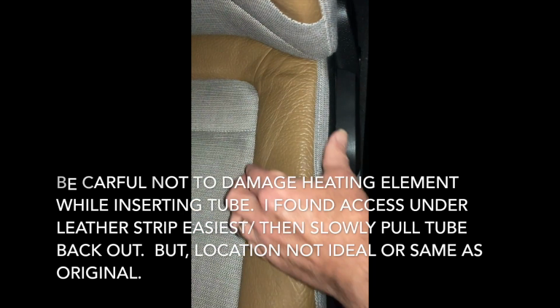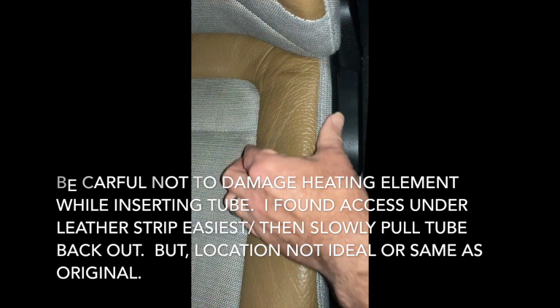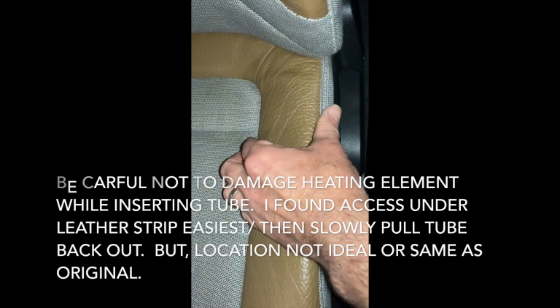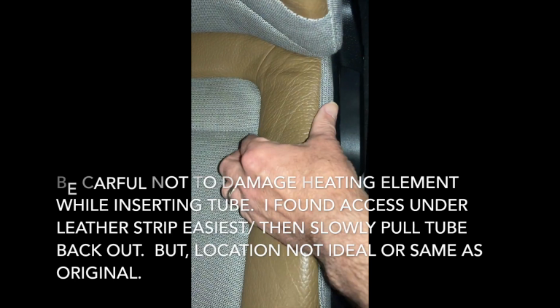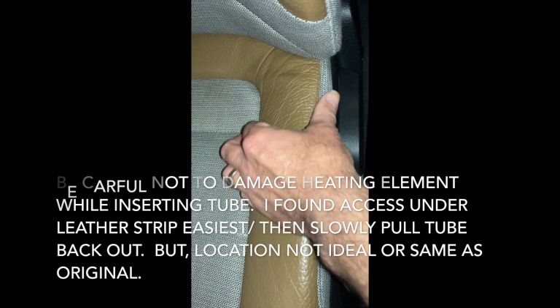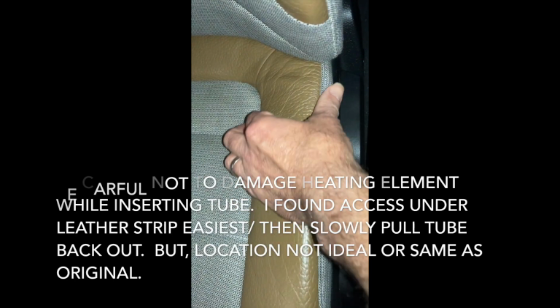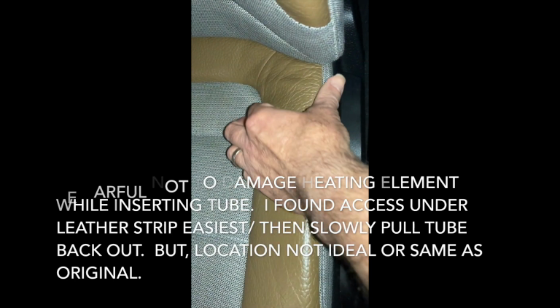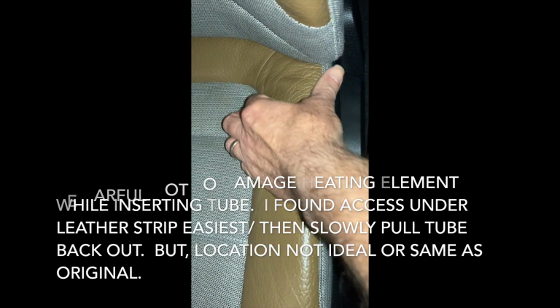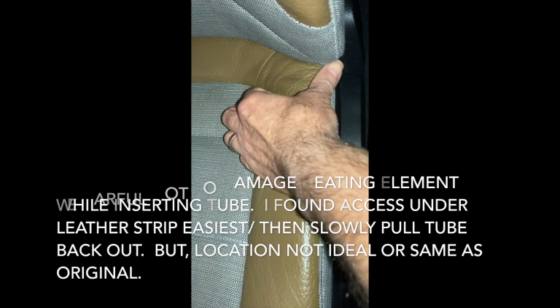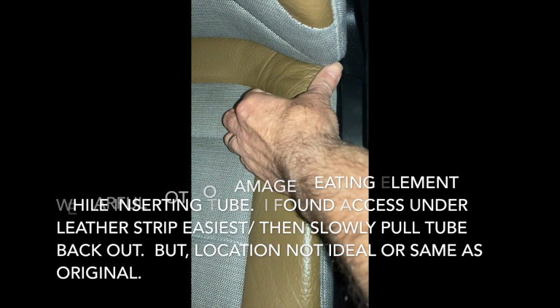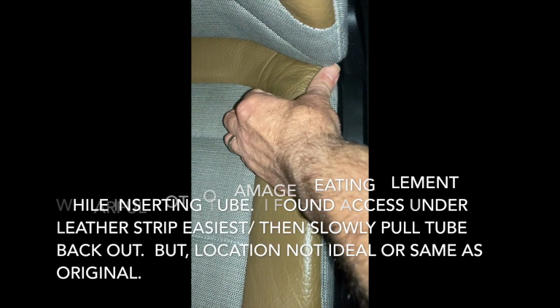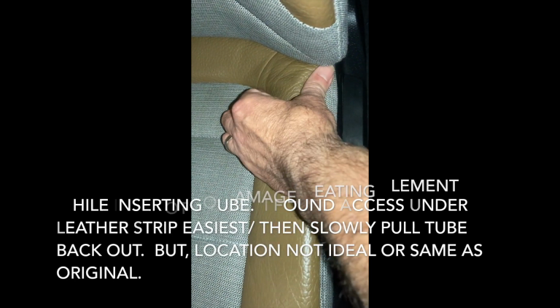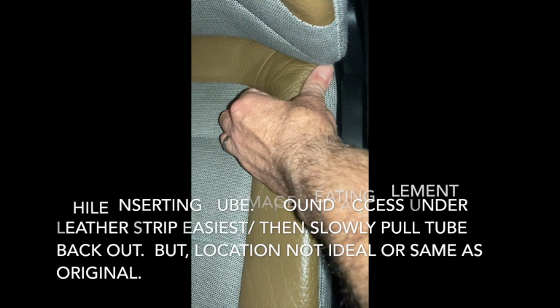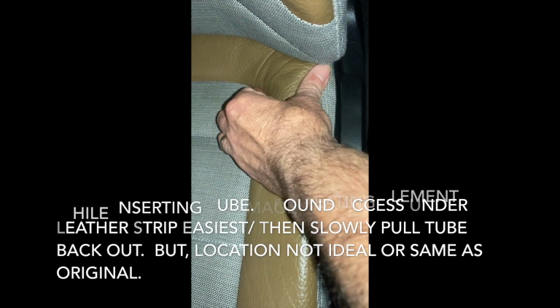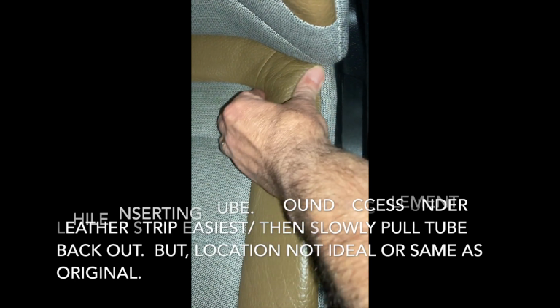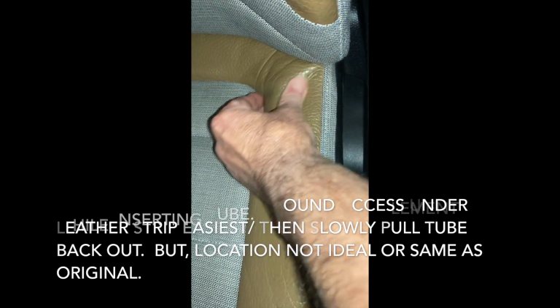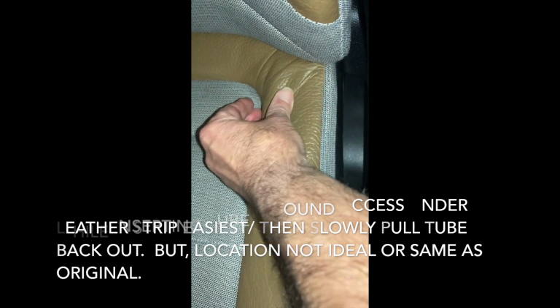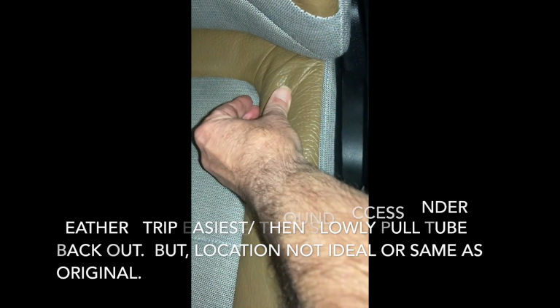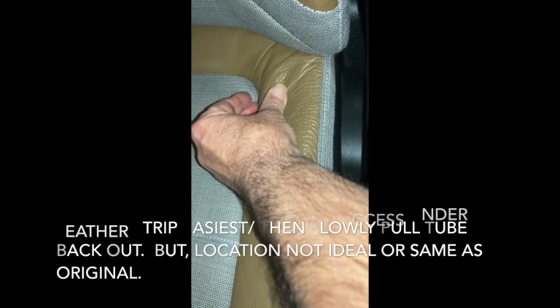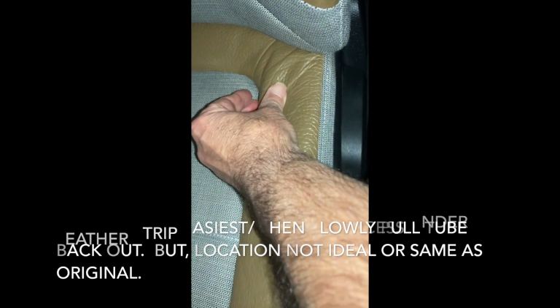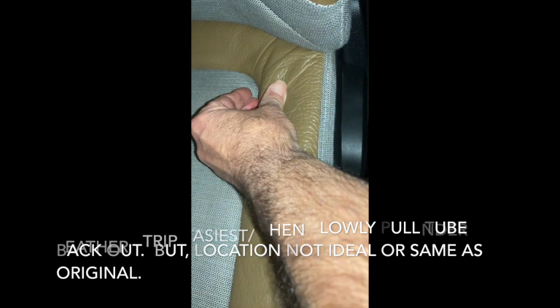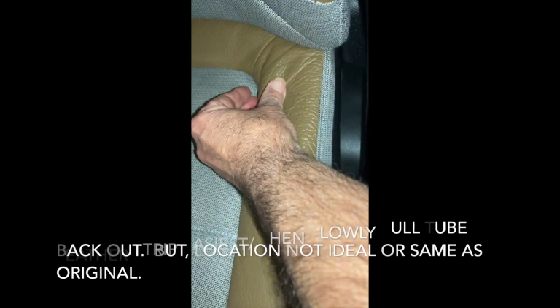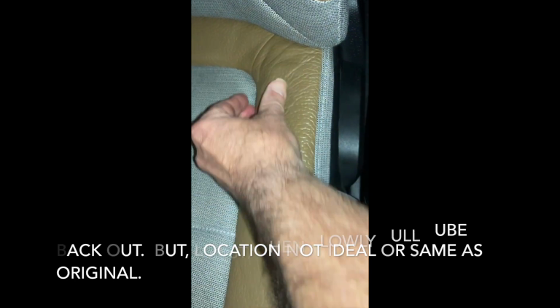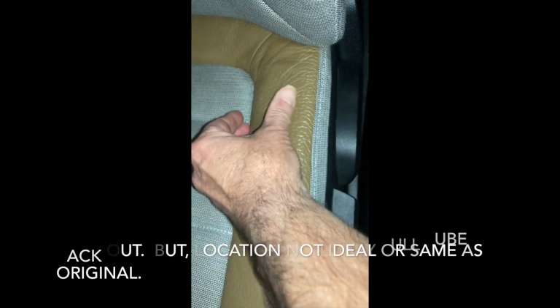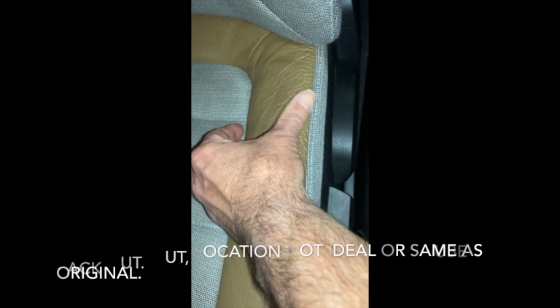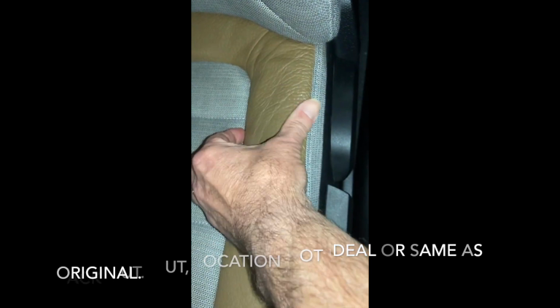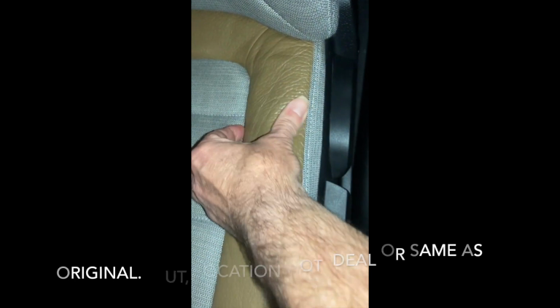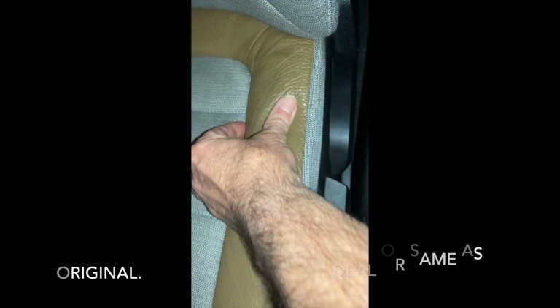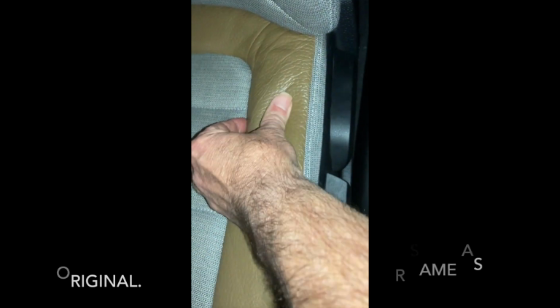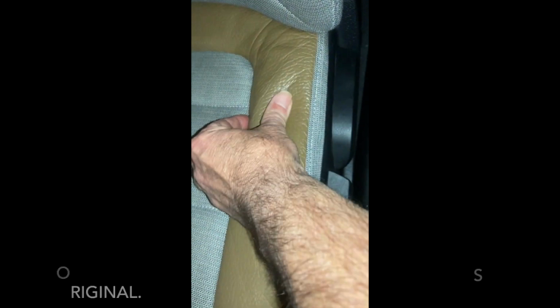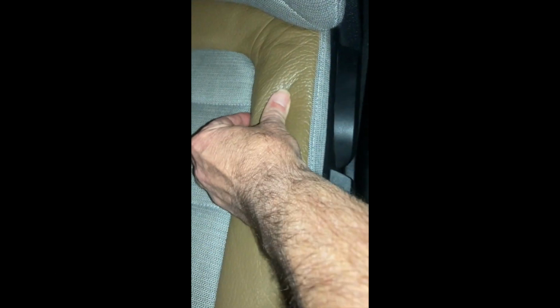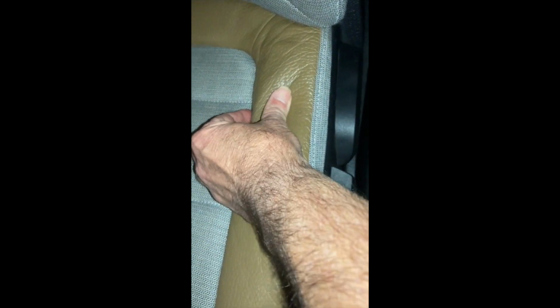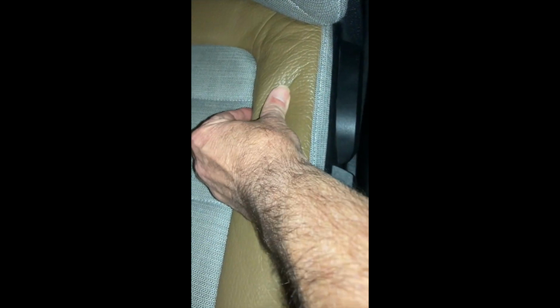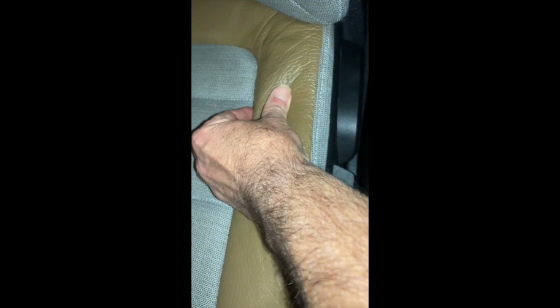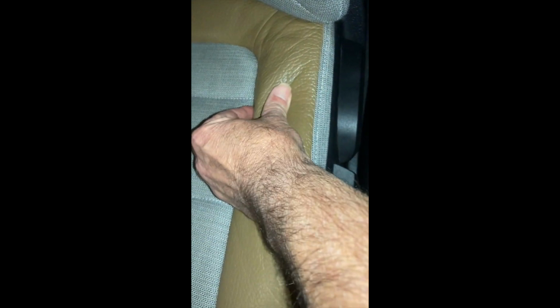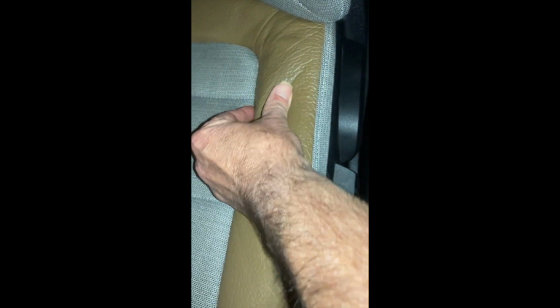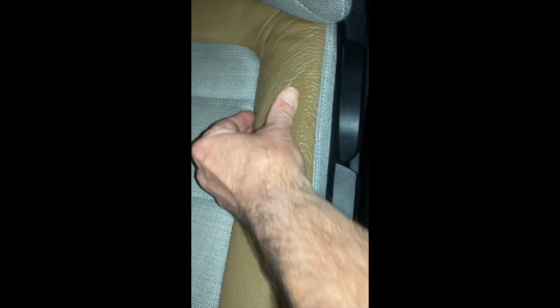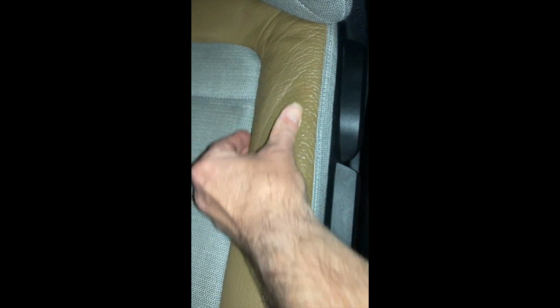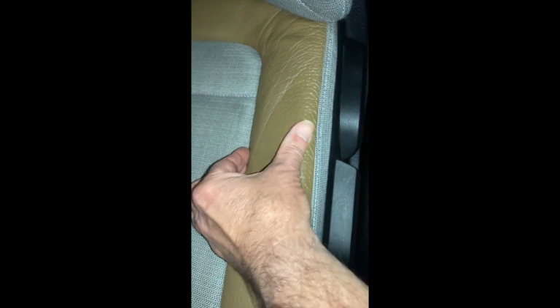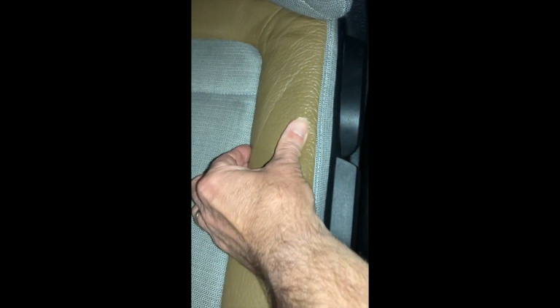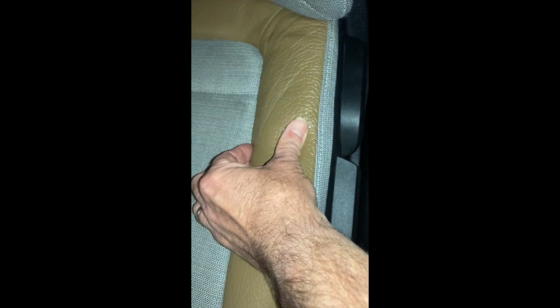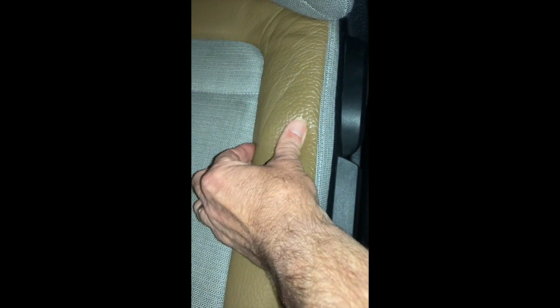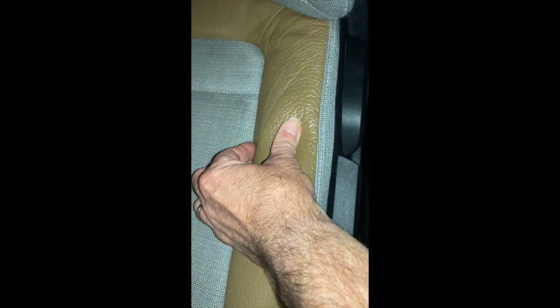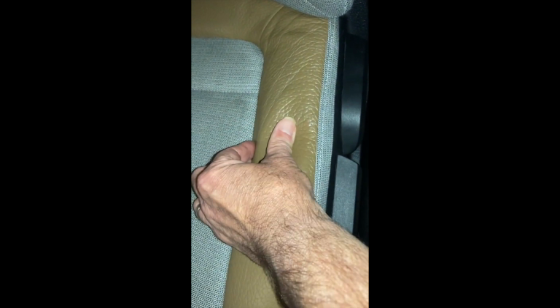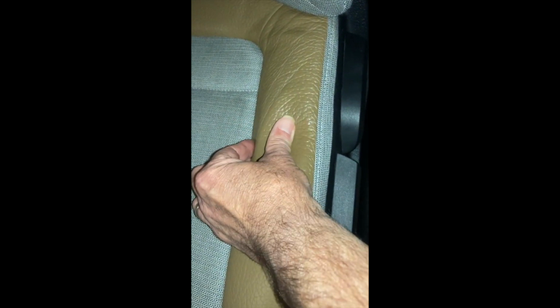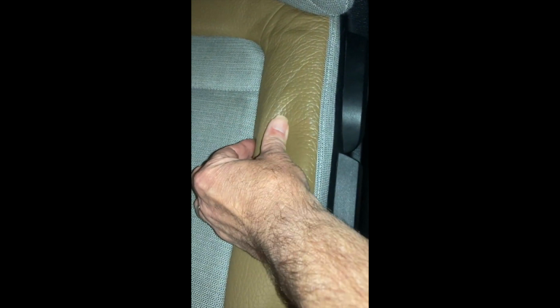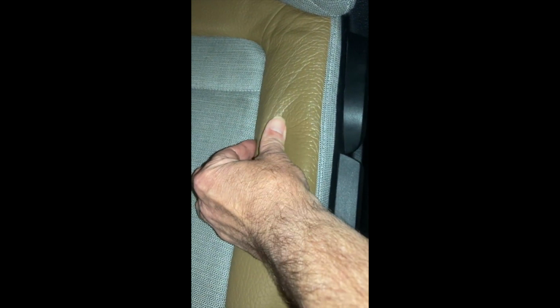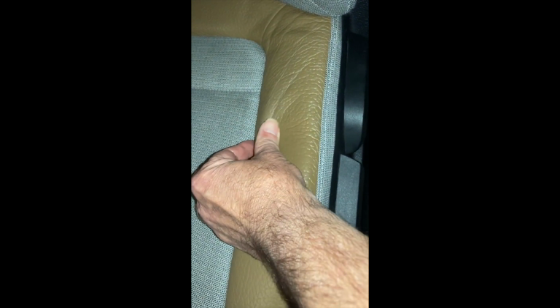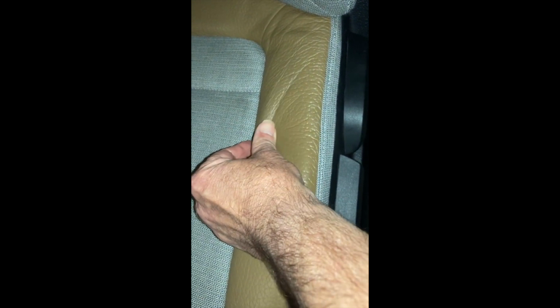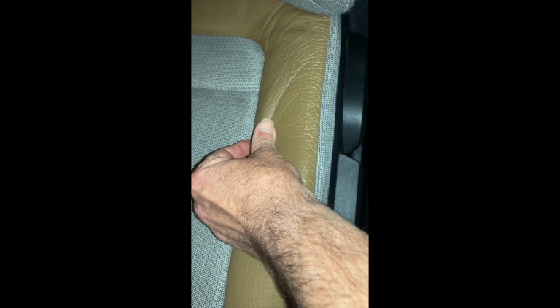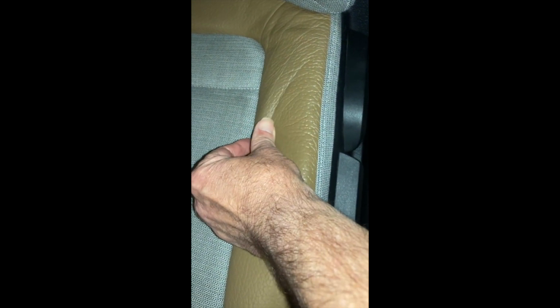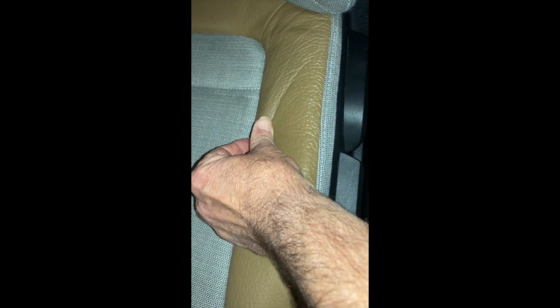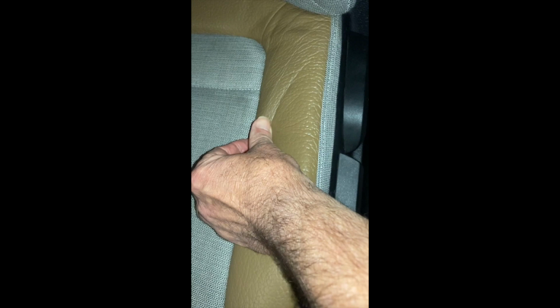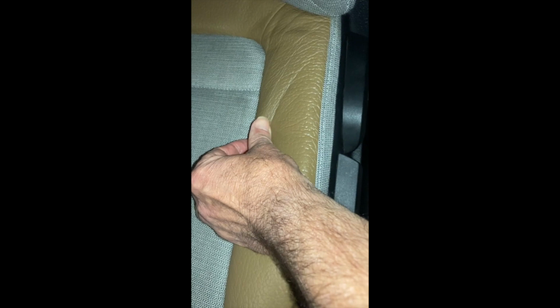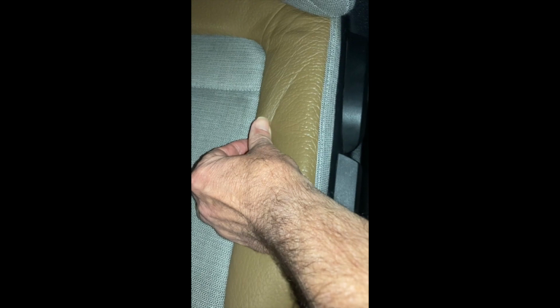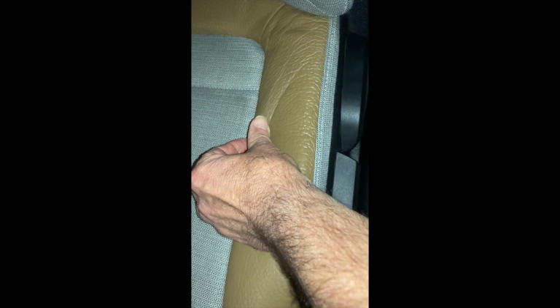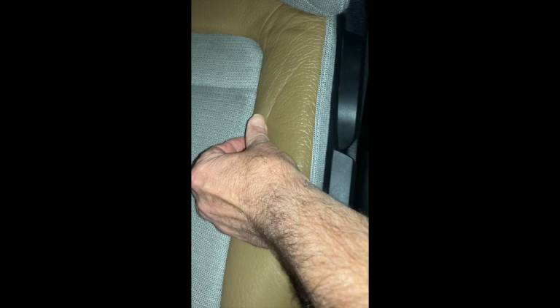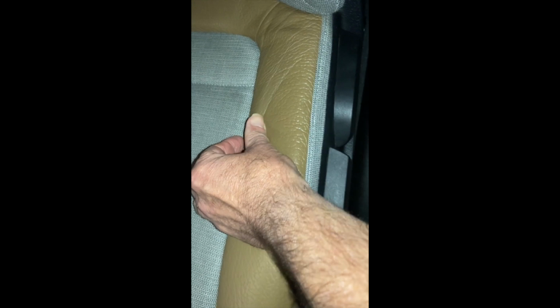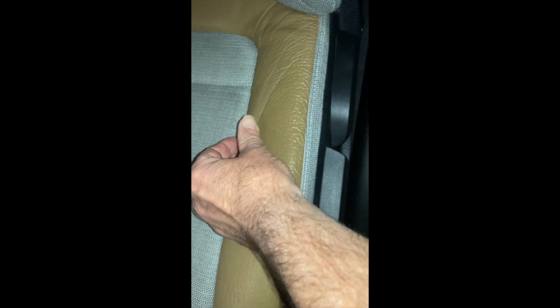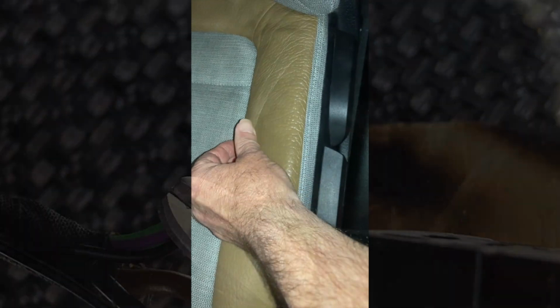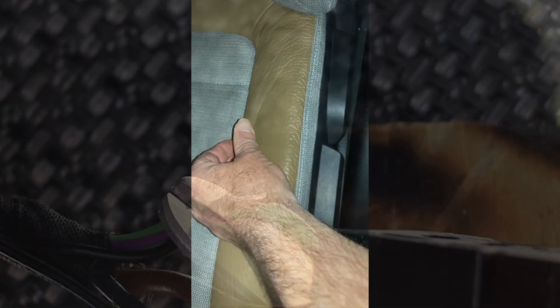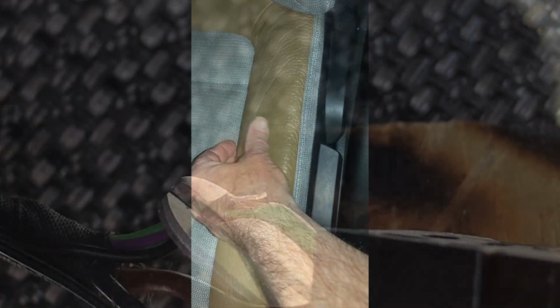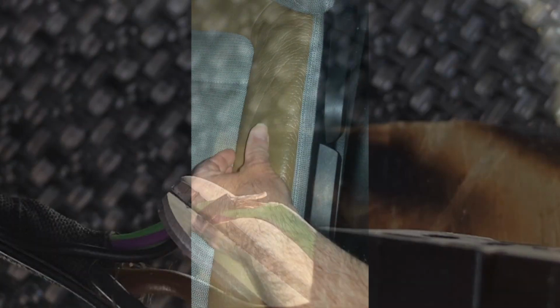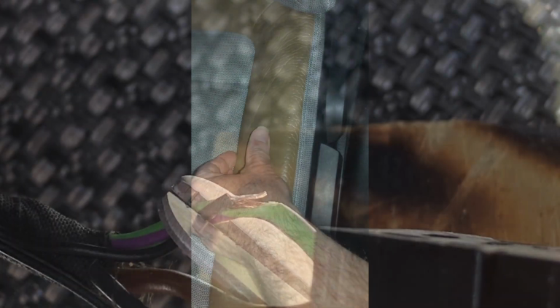You can also use the side of the seat — I found it to be the loosest there and it was easiest to put the thermistor into that area.